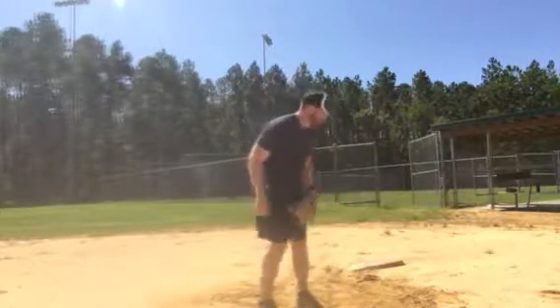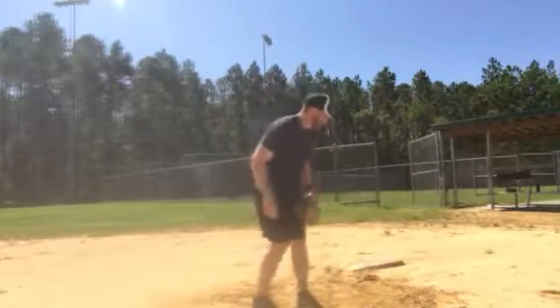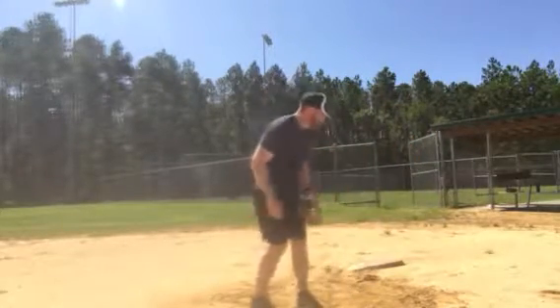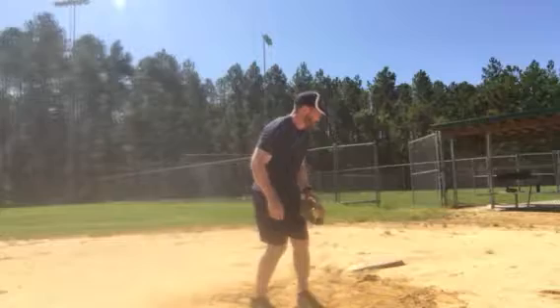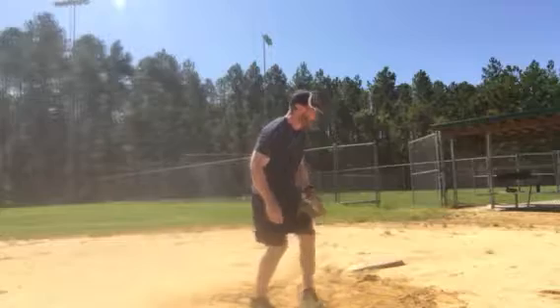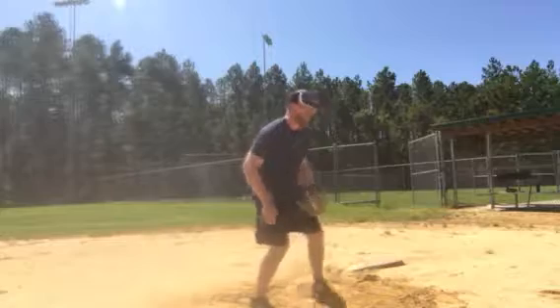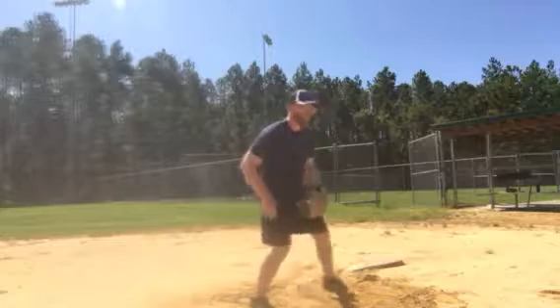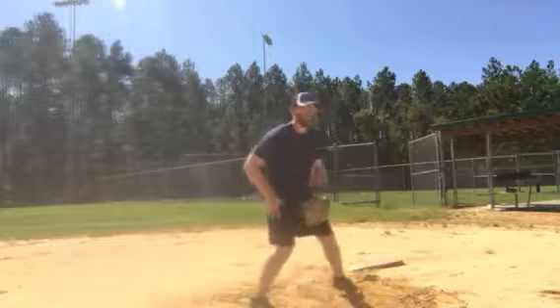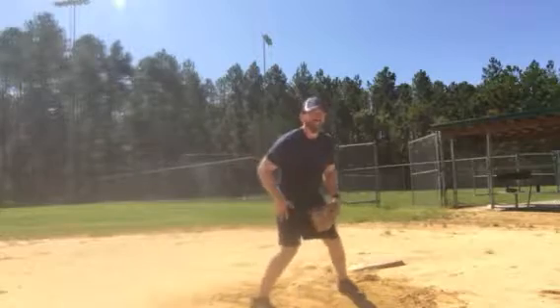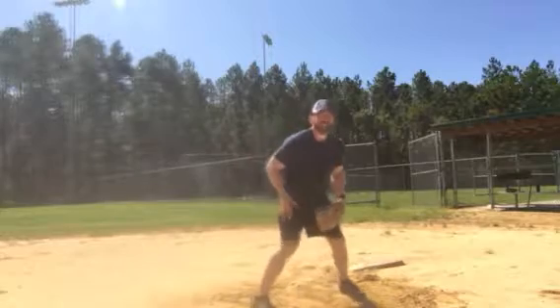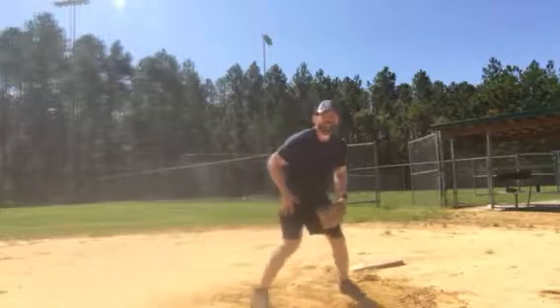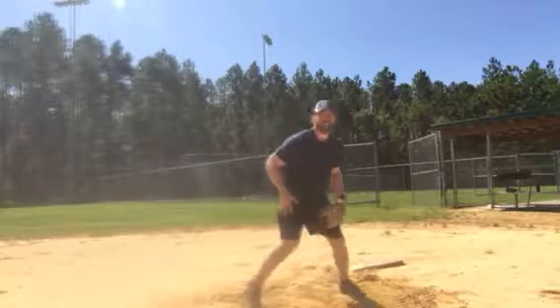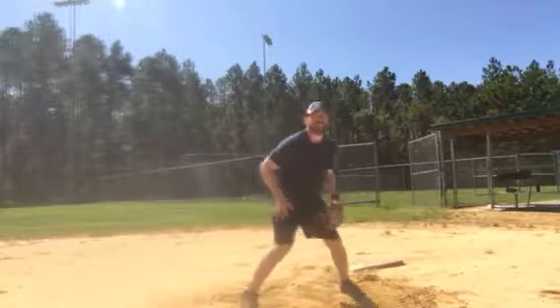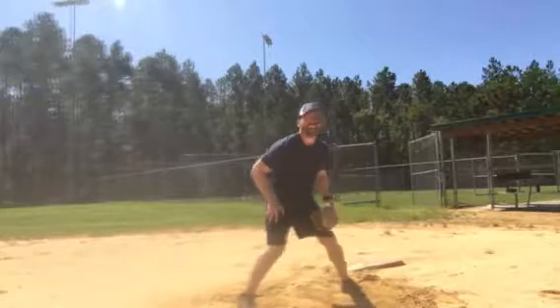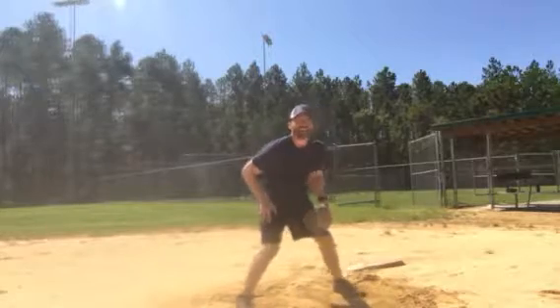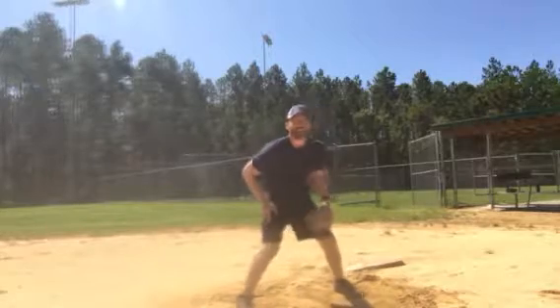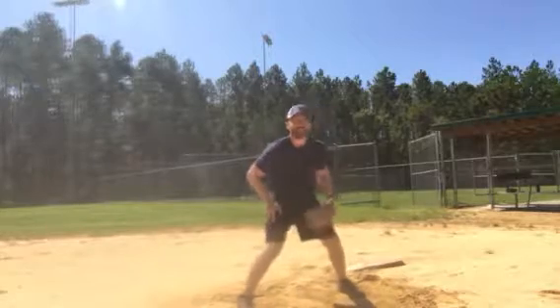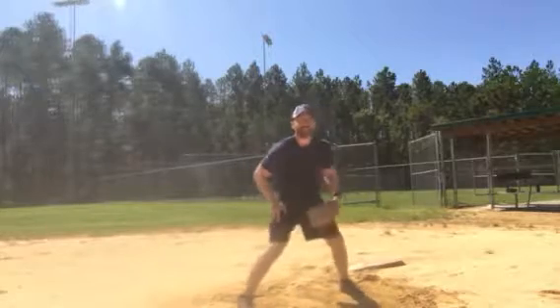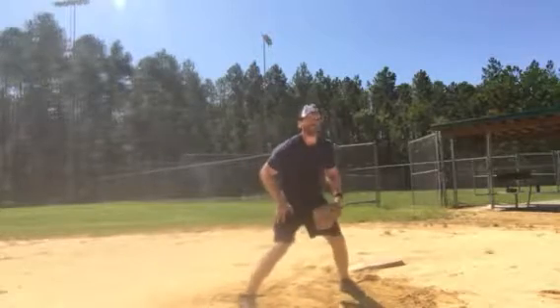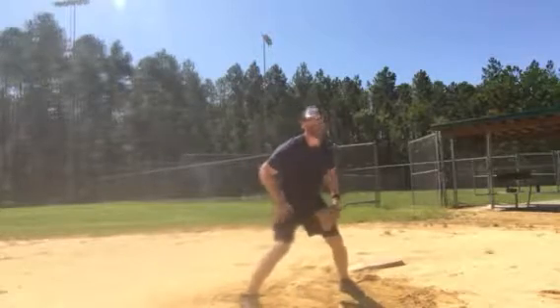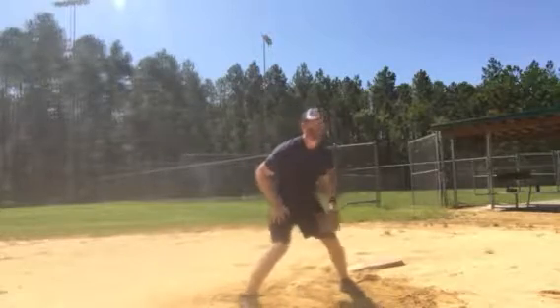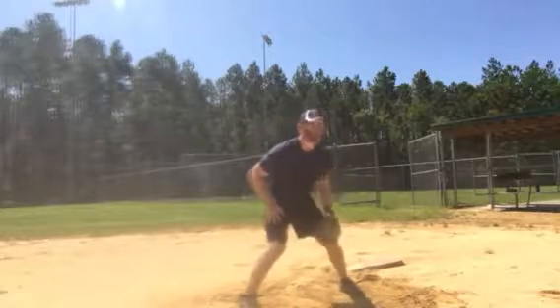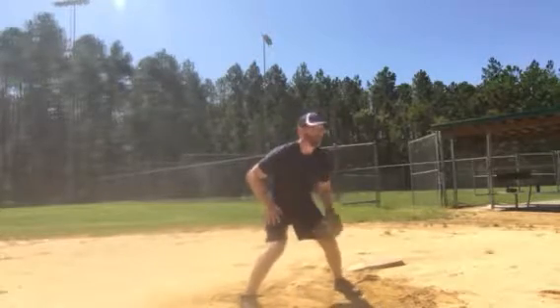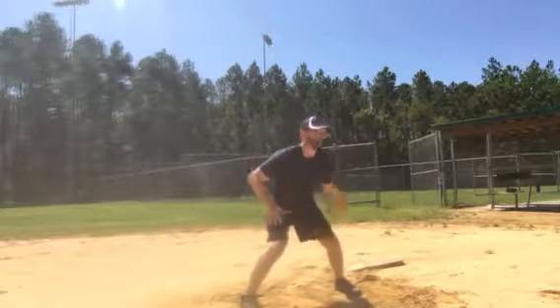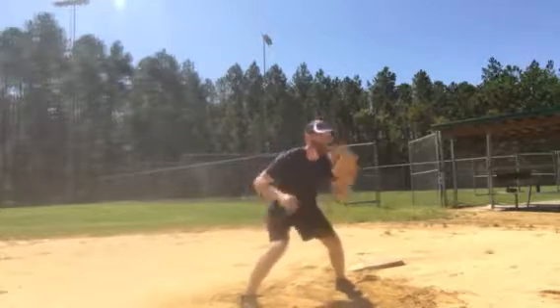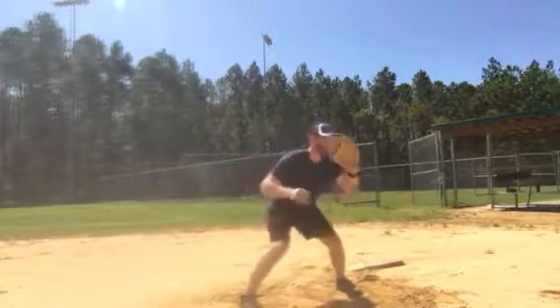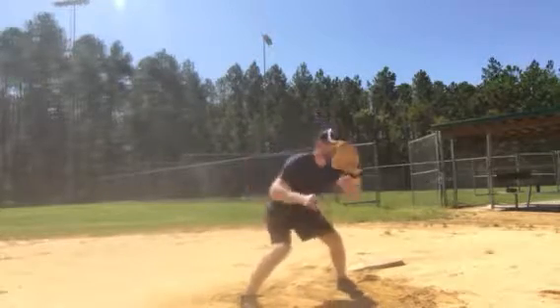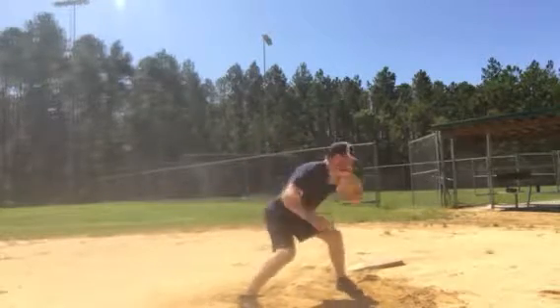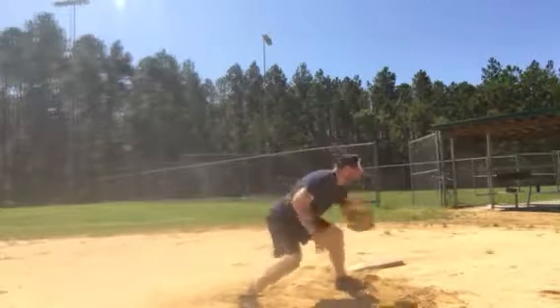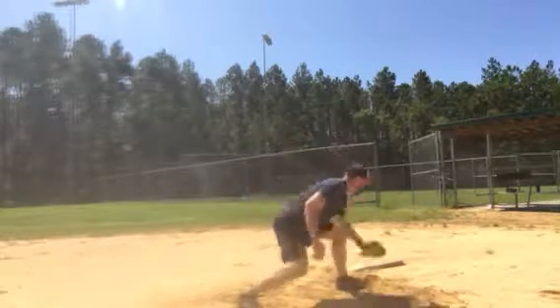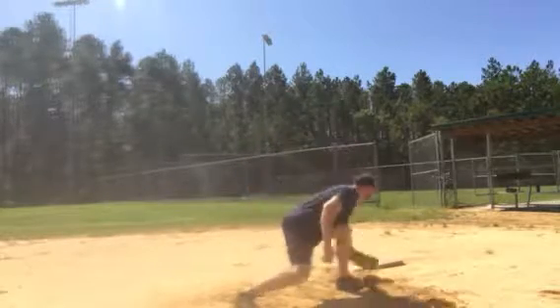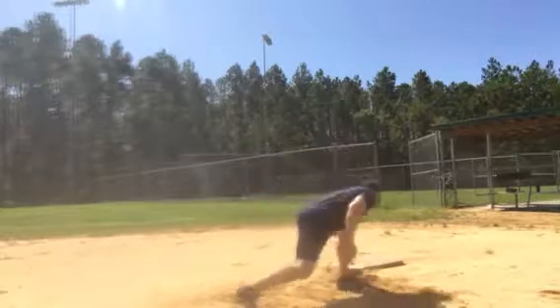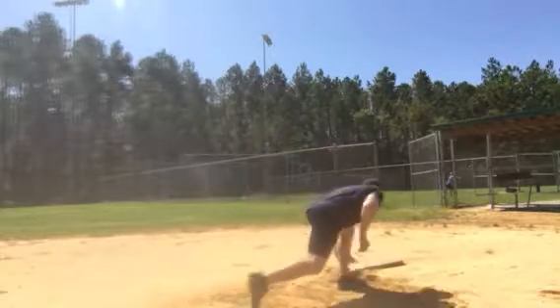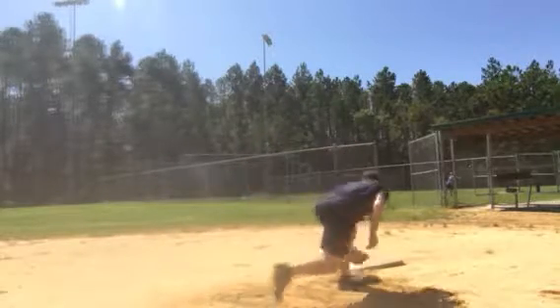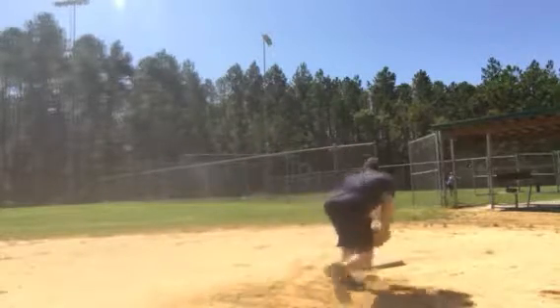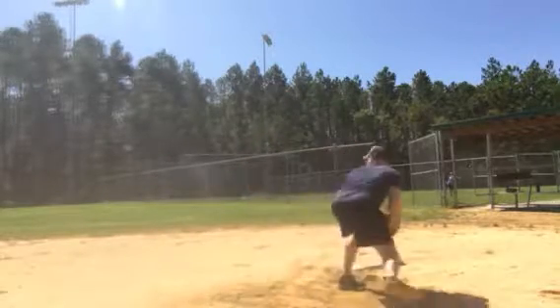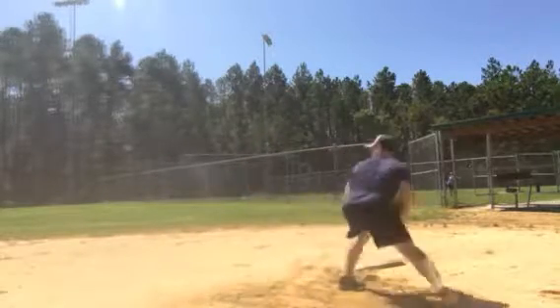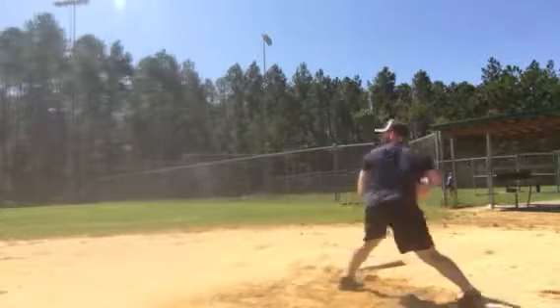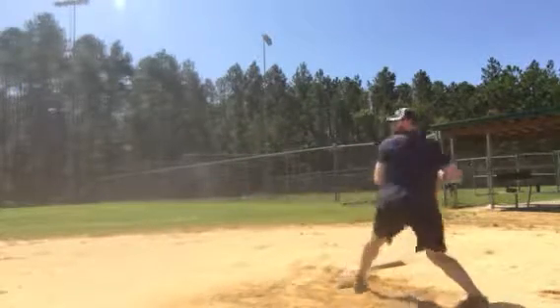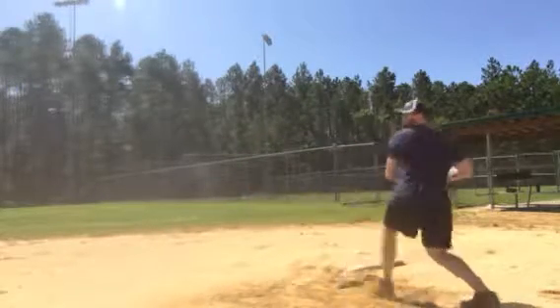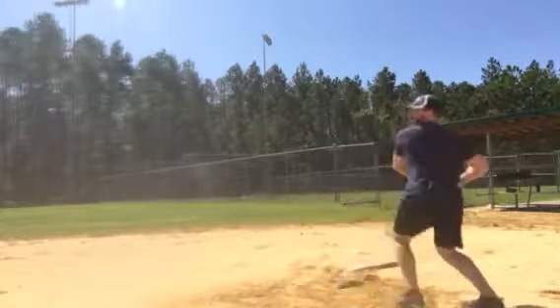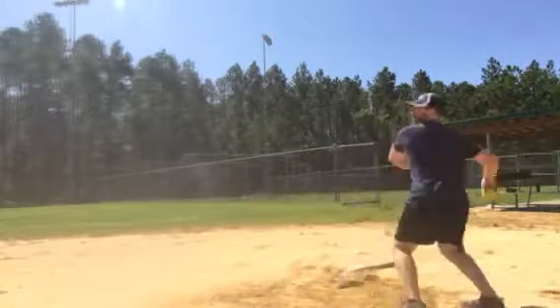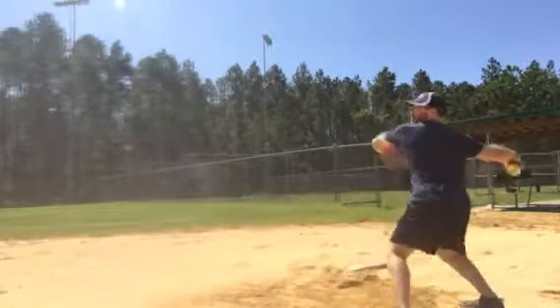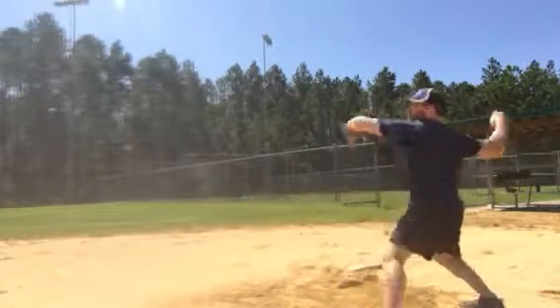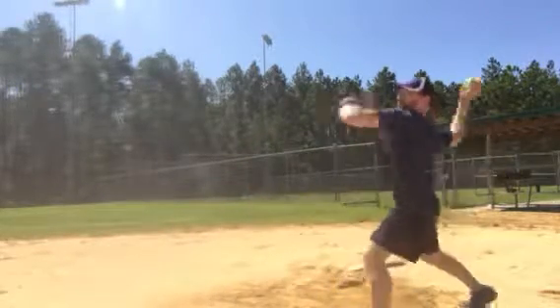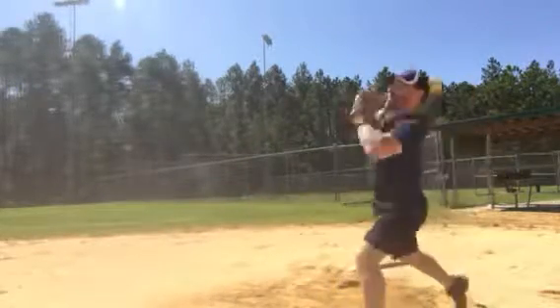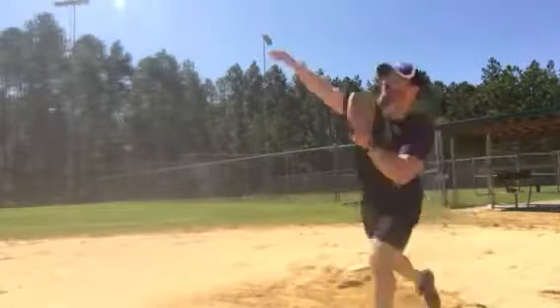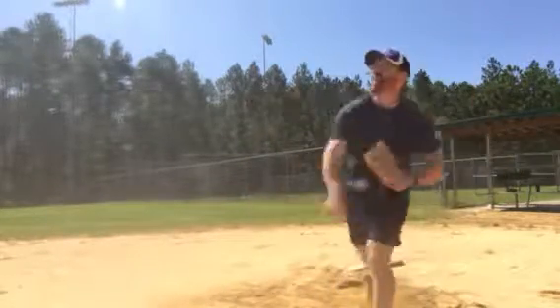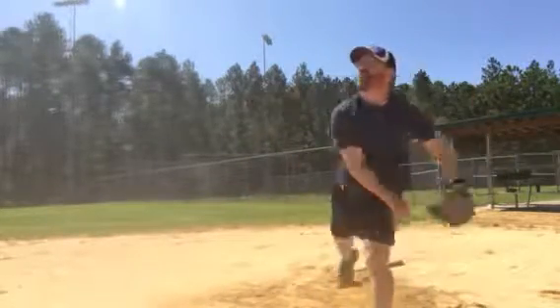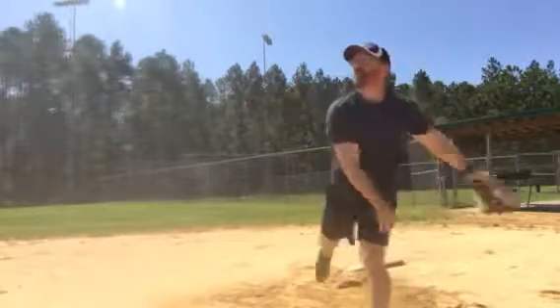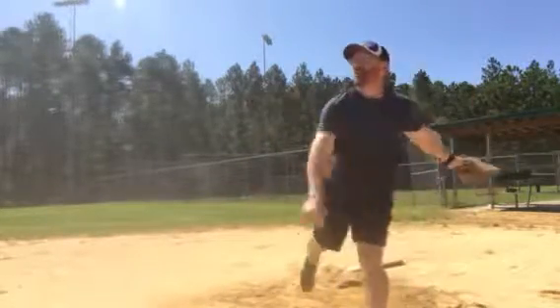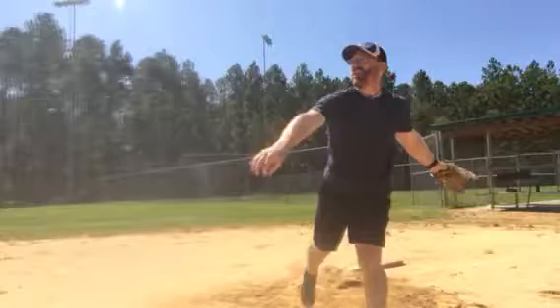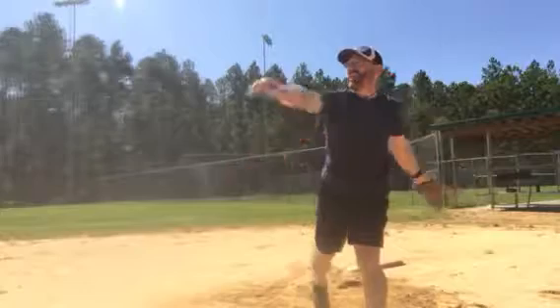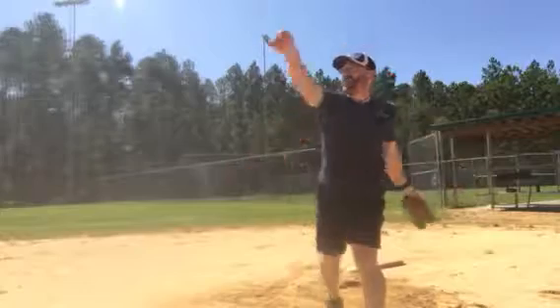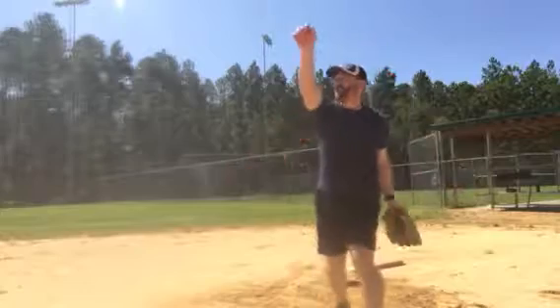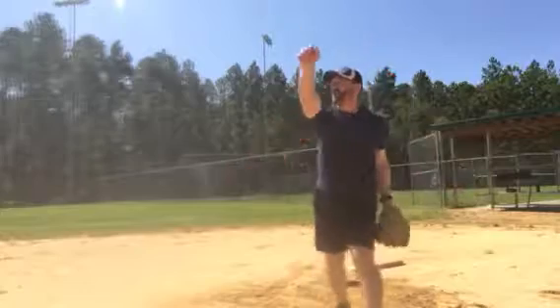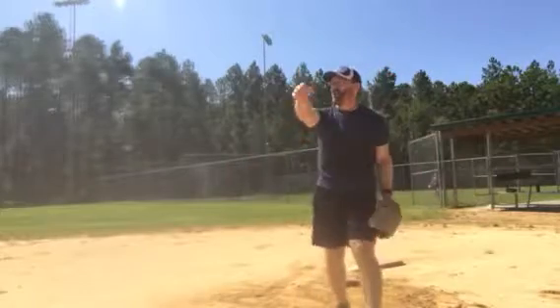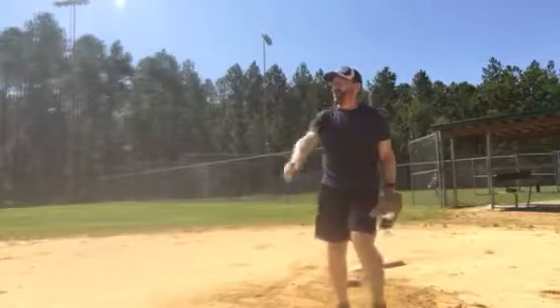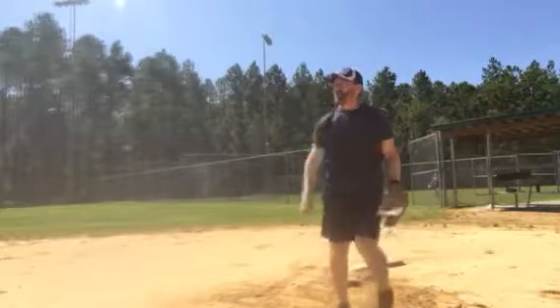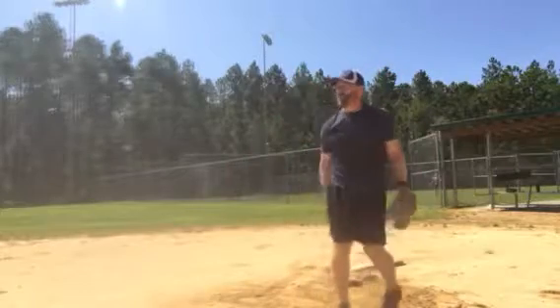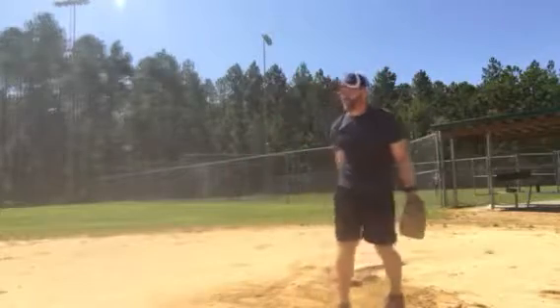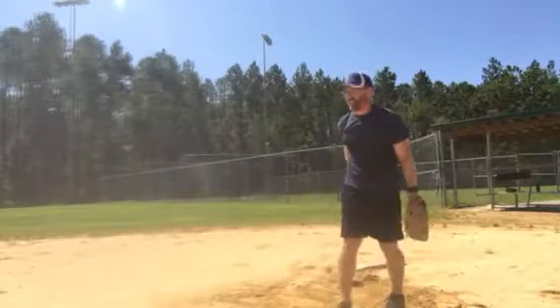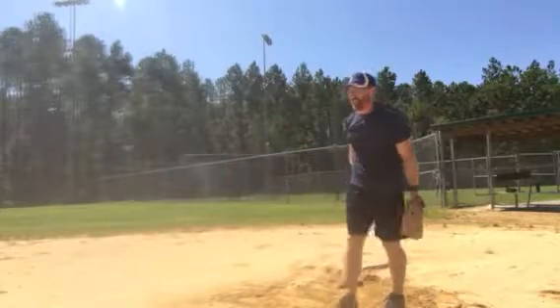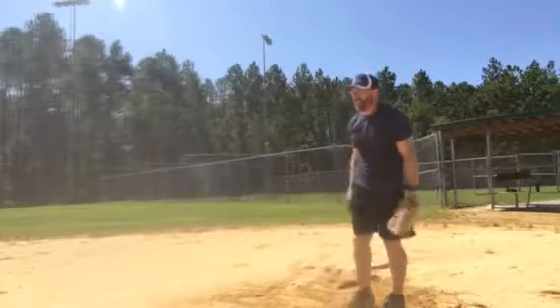So you go again, kind of at full speed — boom, step out, ball down, elbow up, and there.